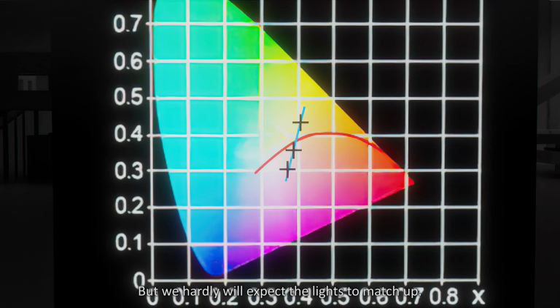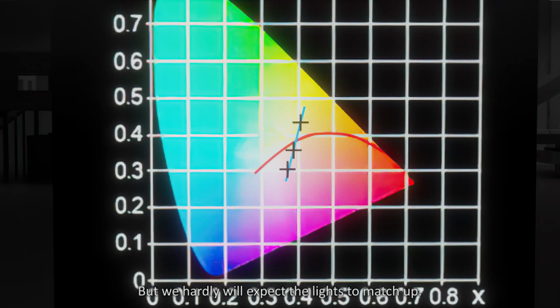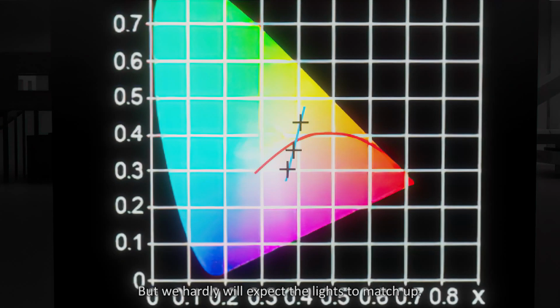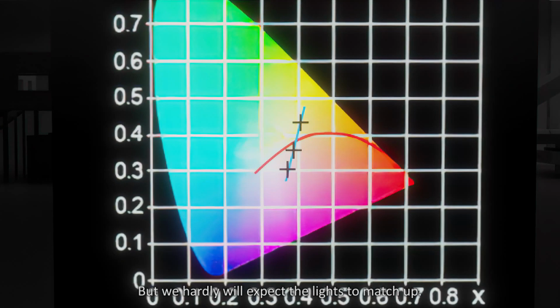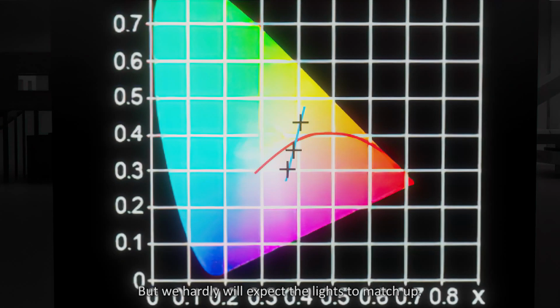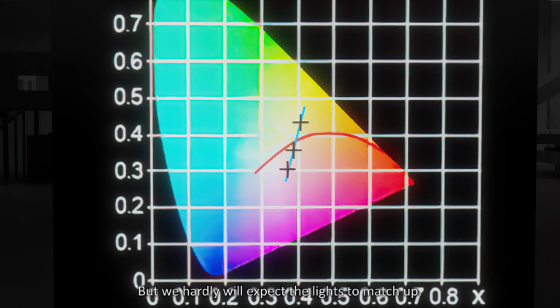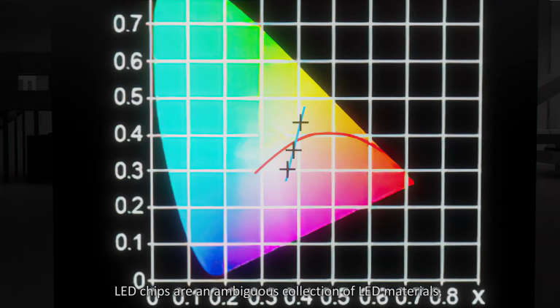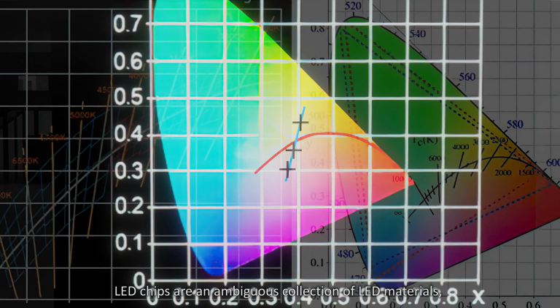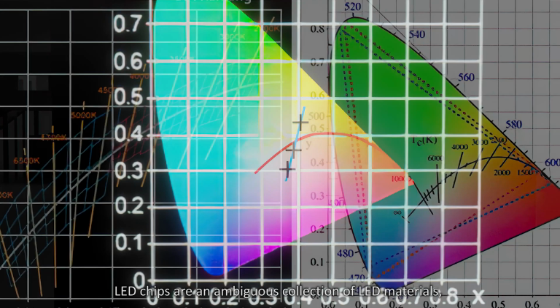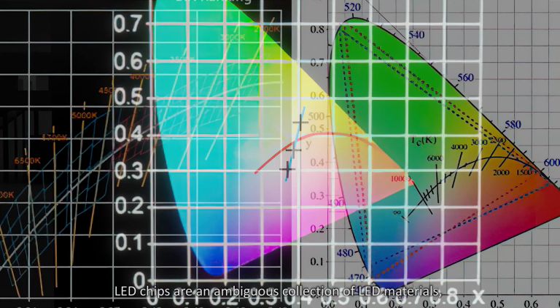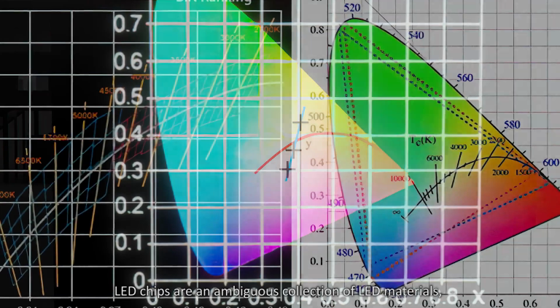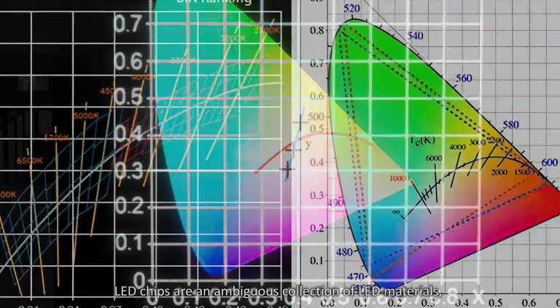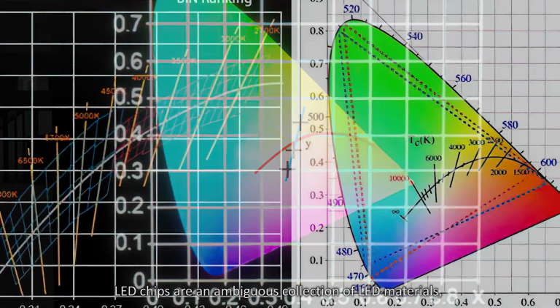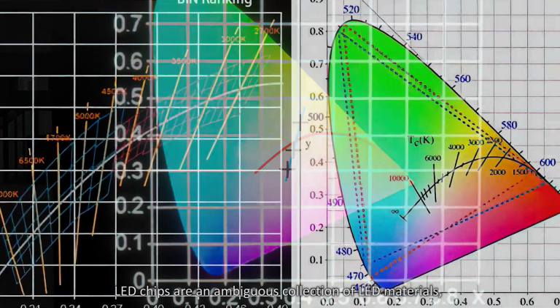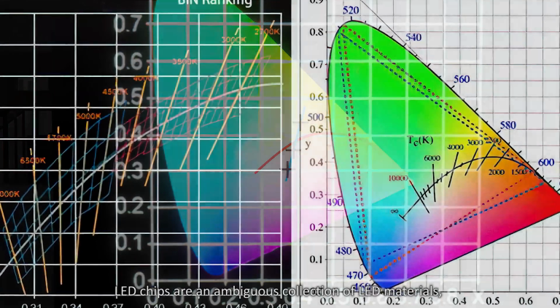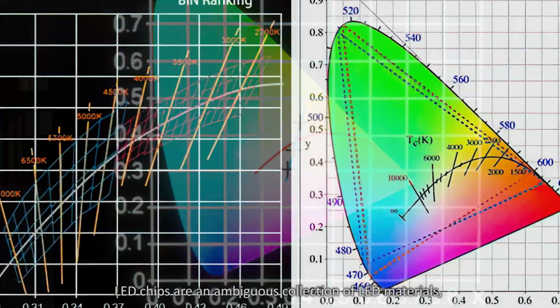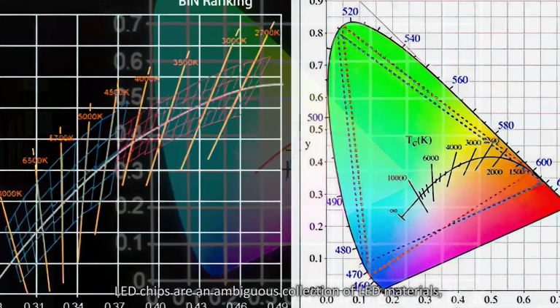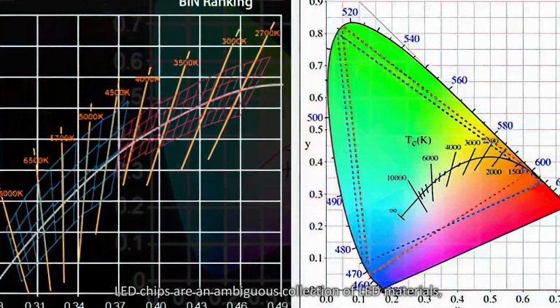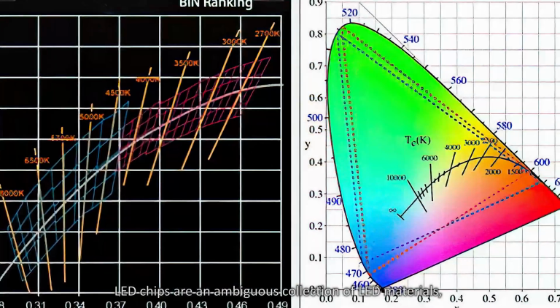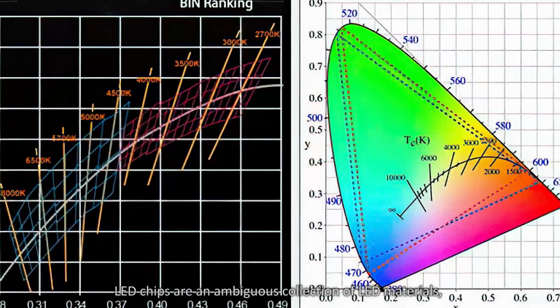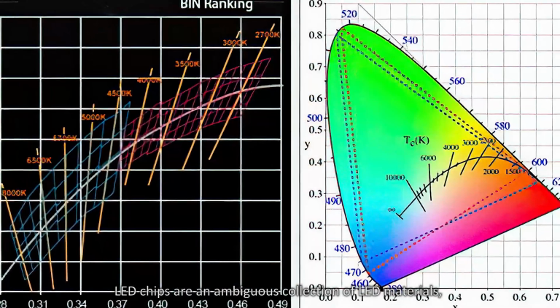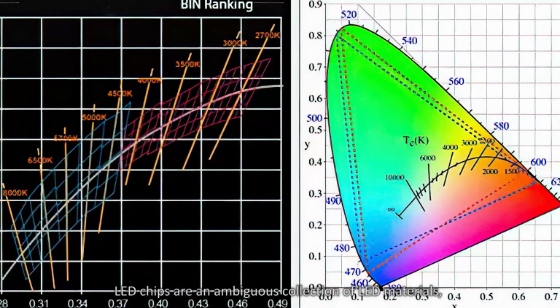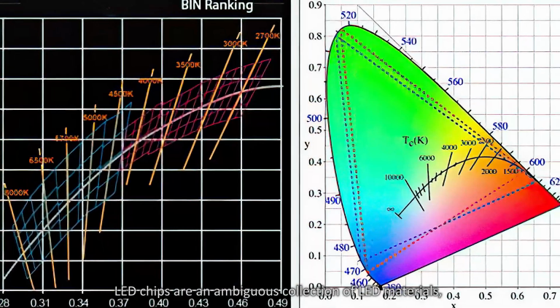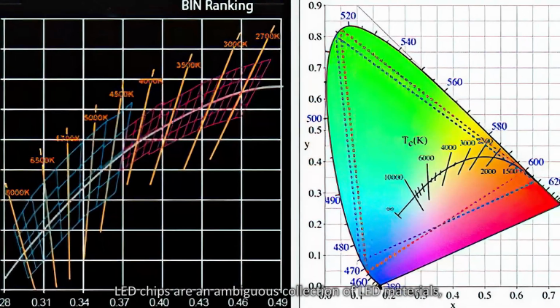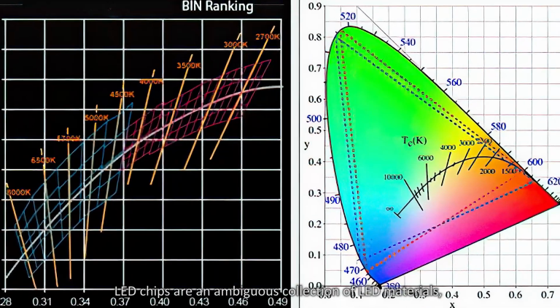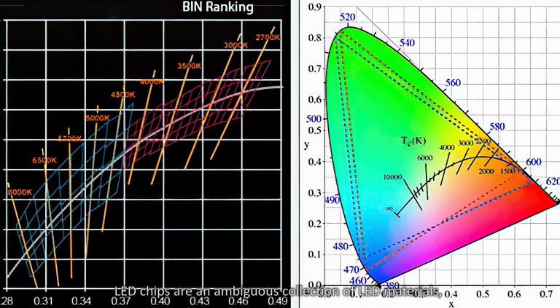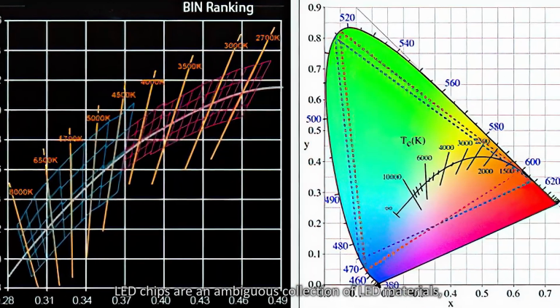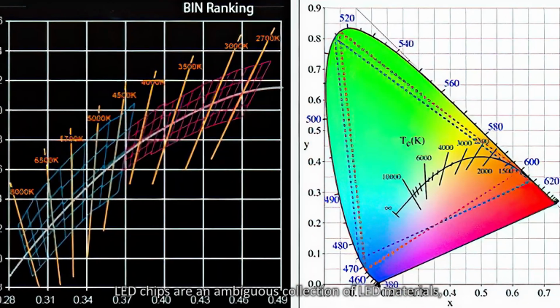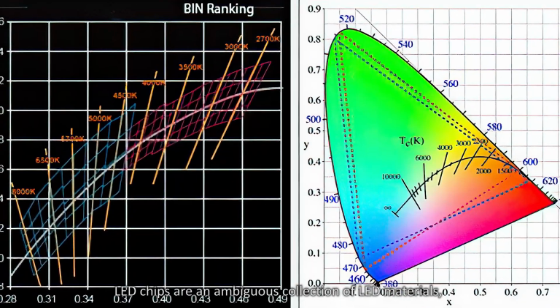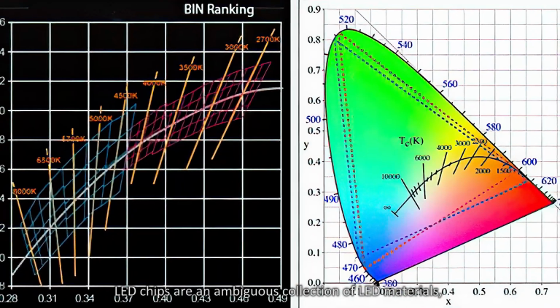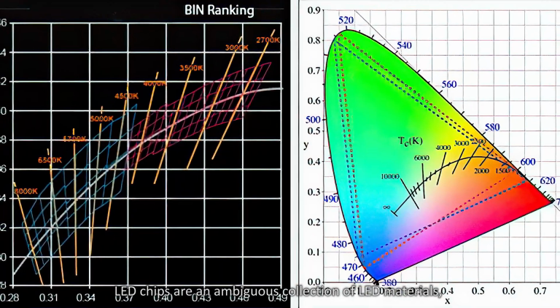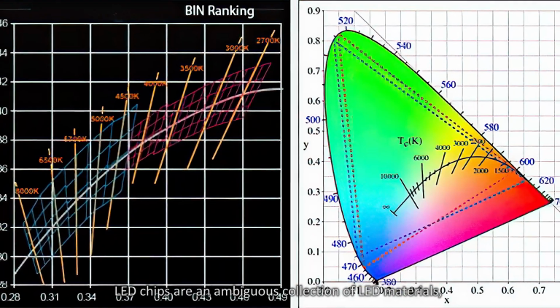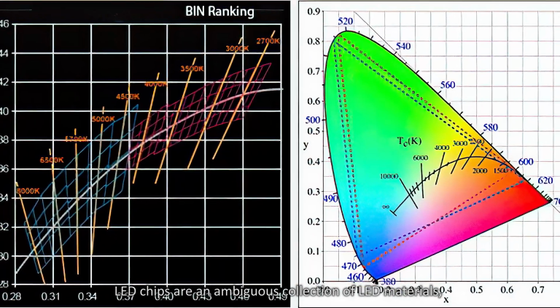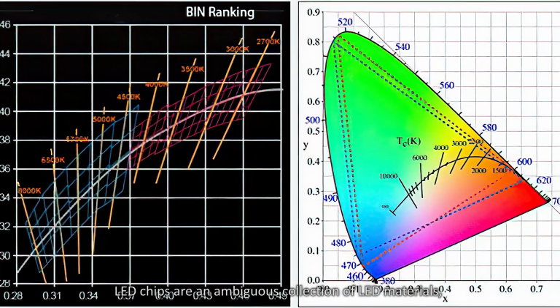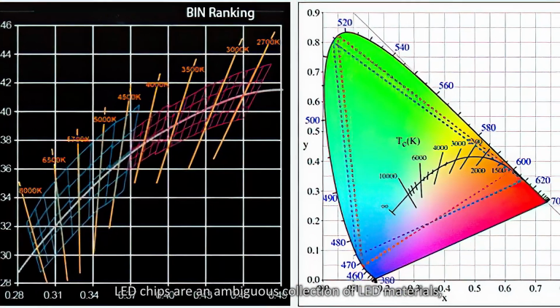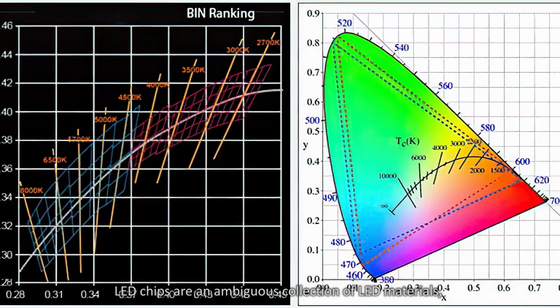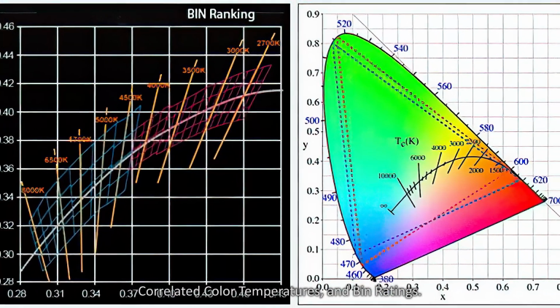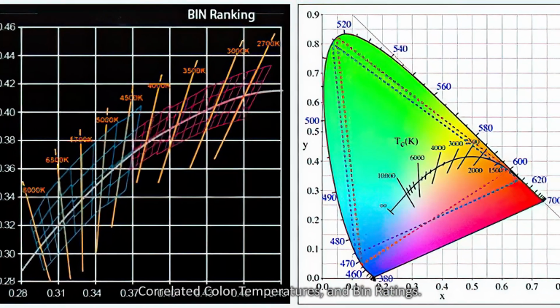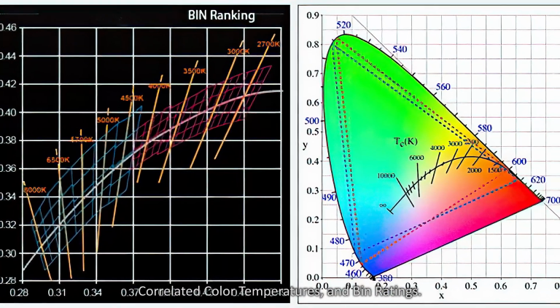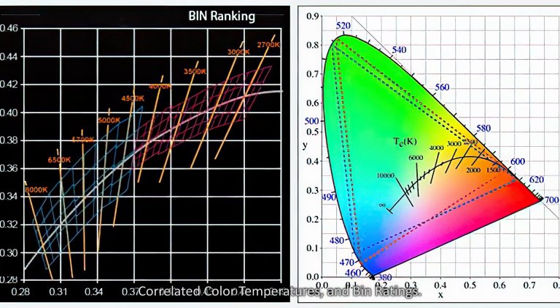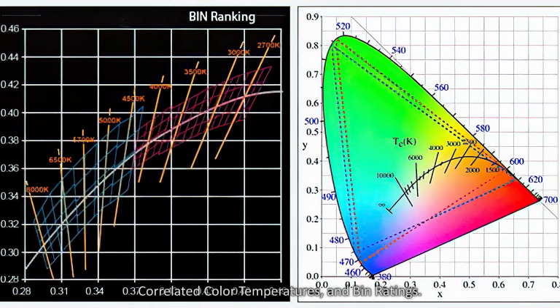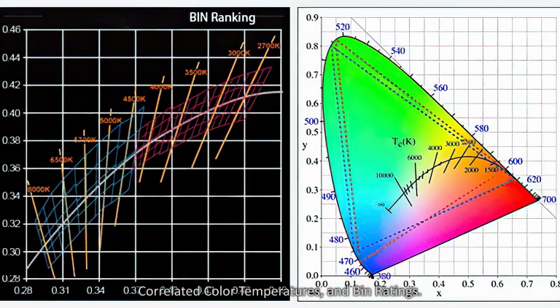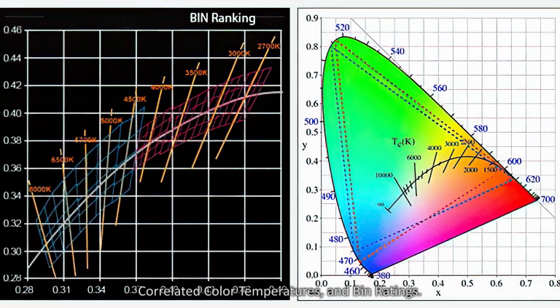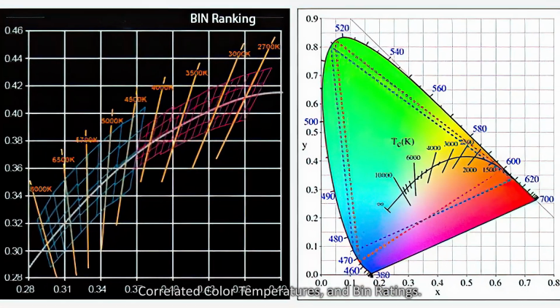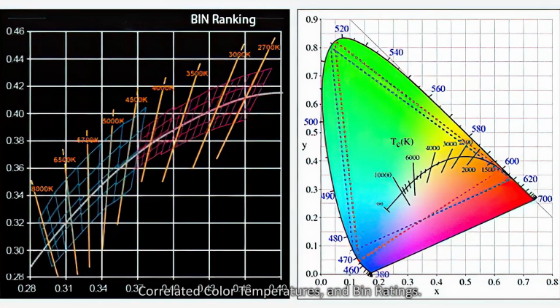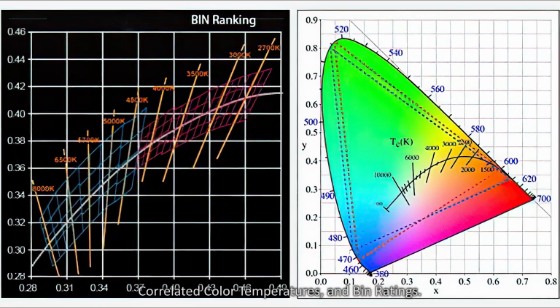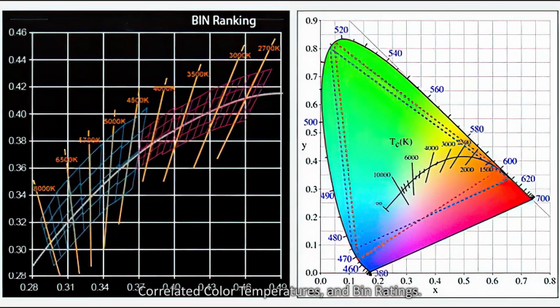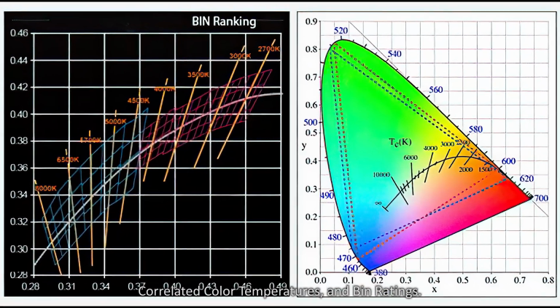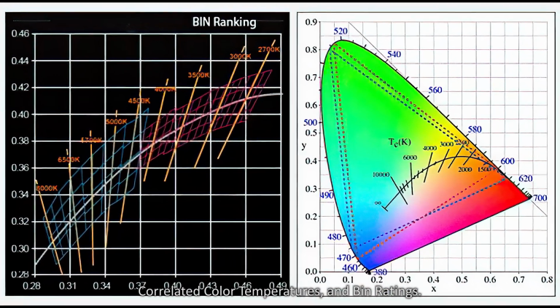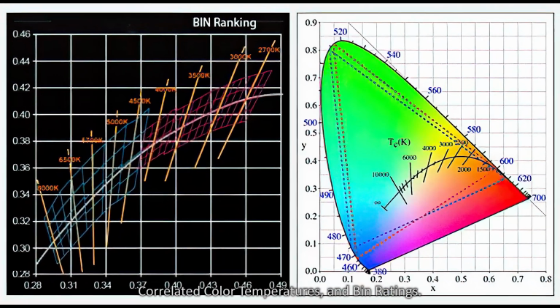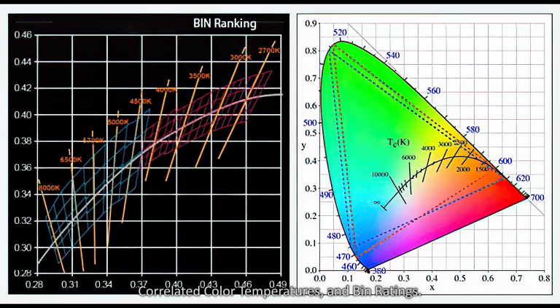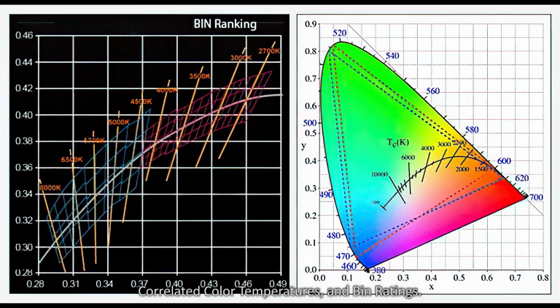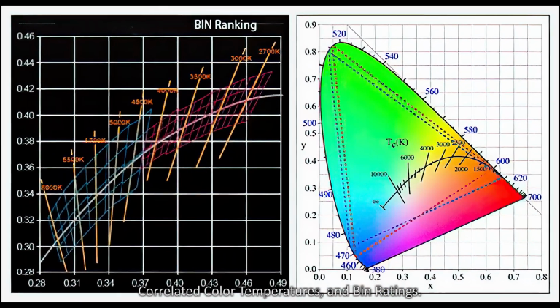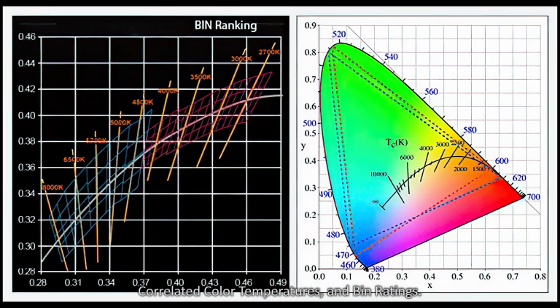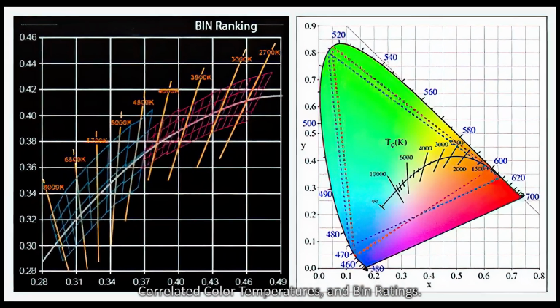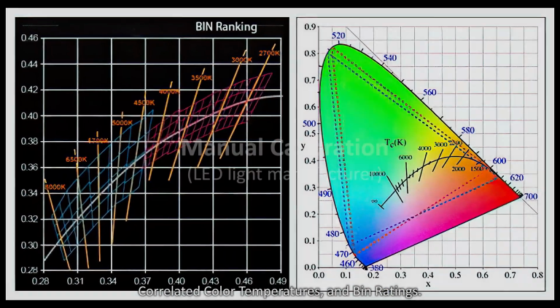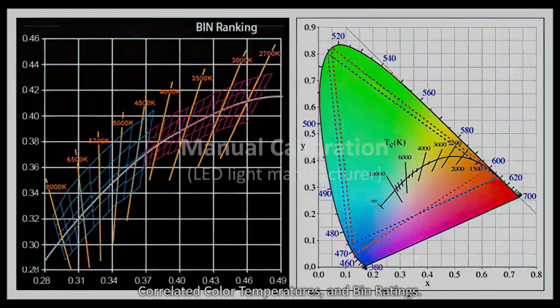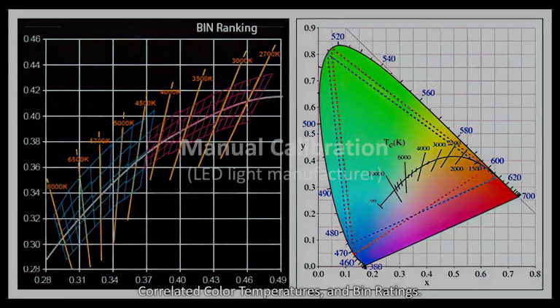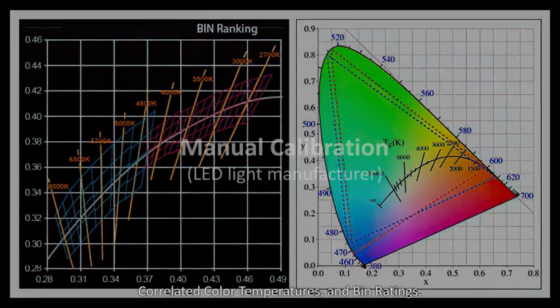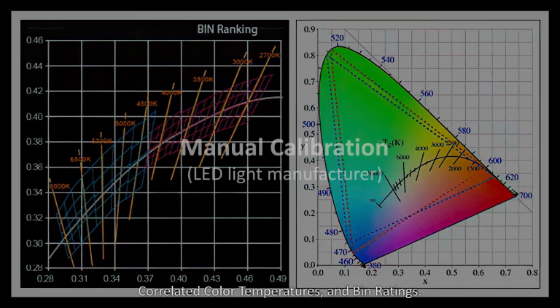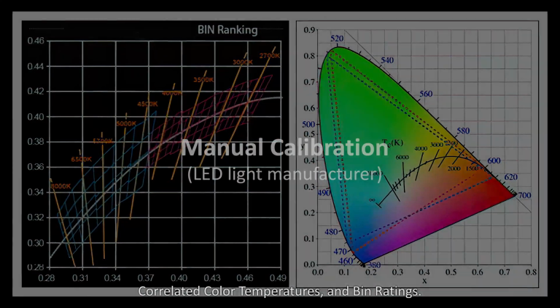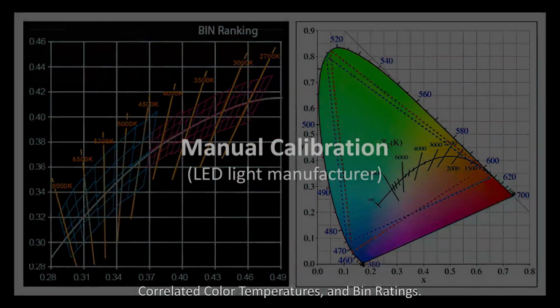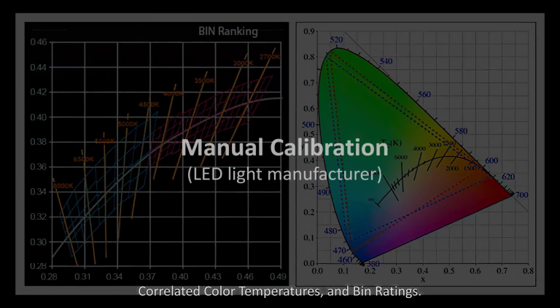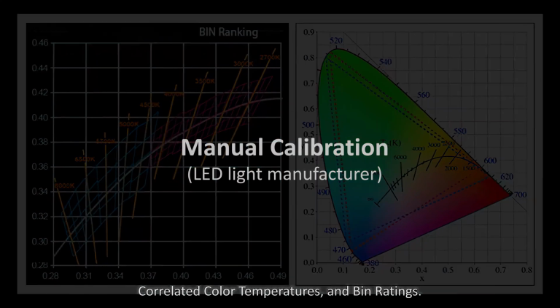LED chips are an ambiguous collection of LED materials, correlated color temperatures, and bin ratings.